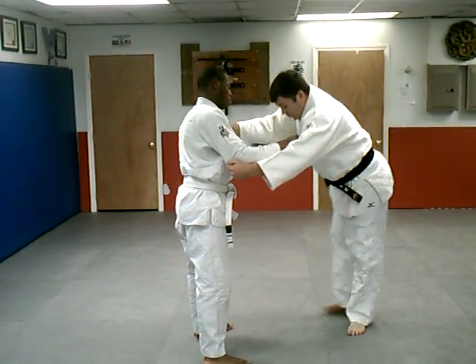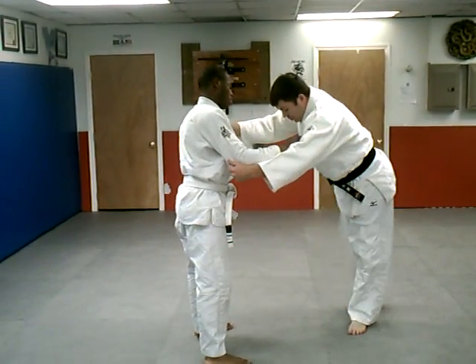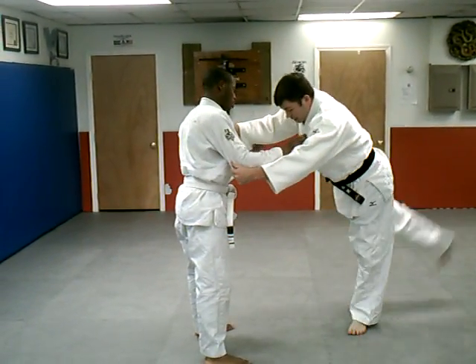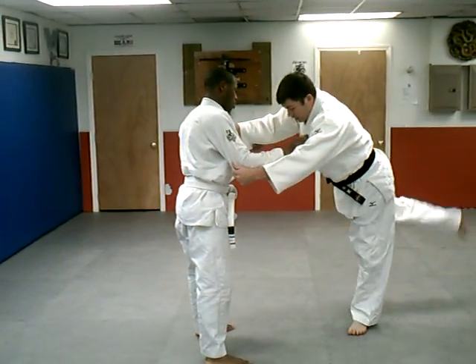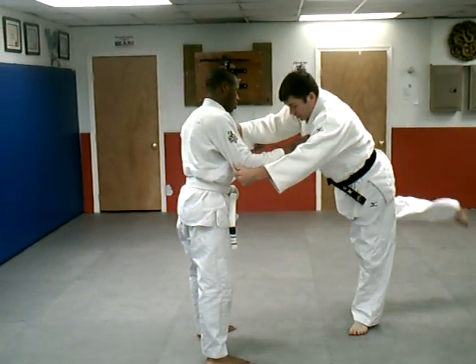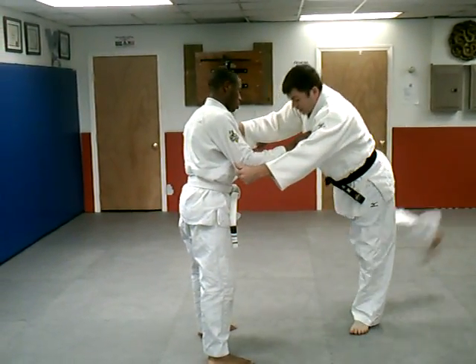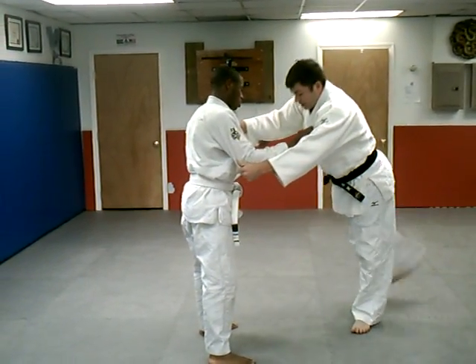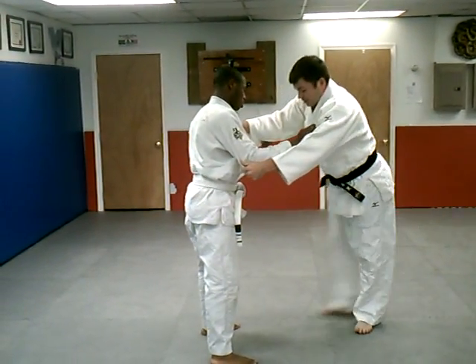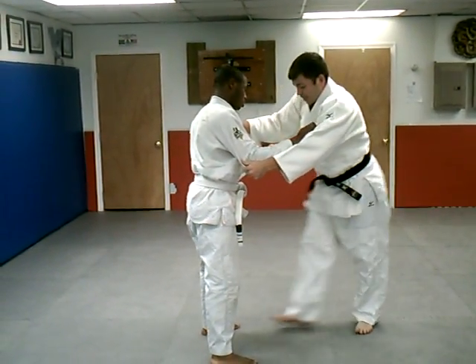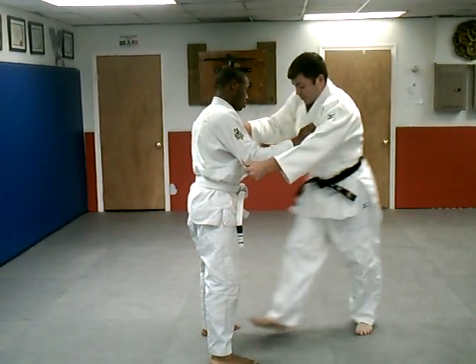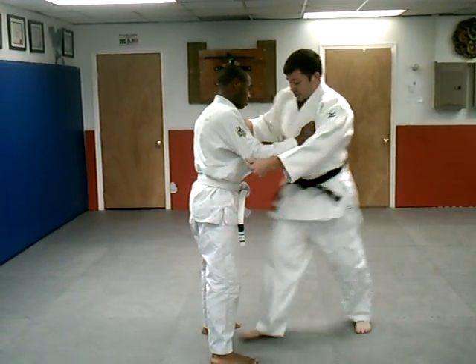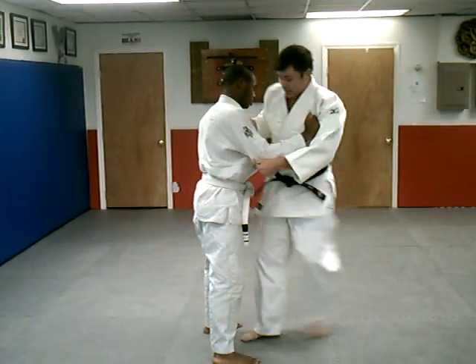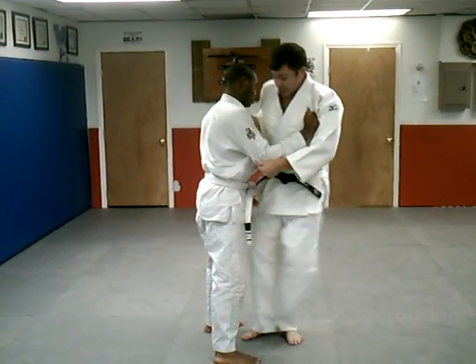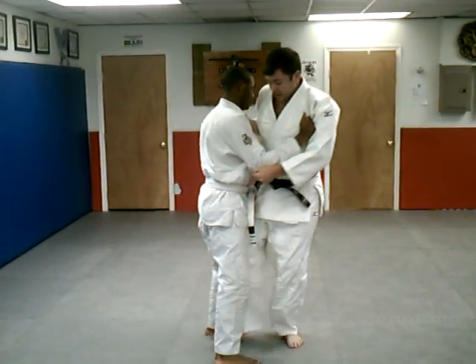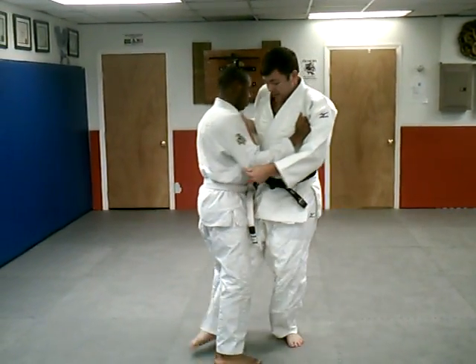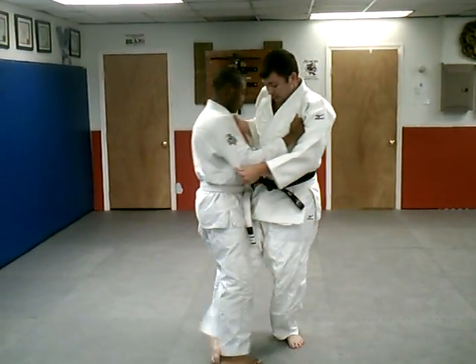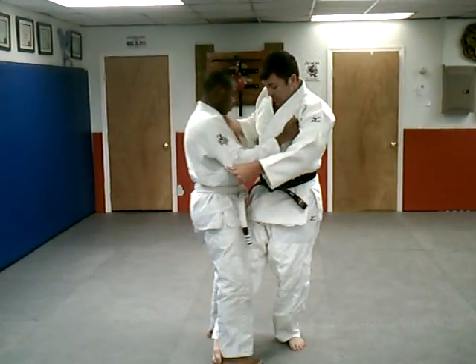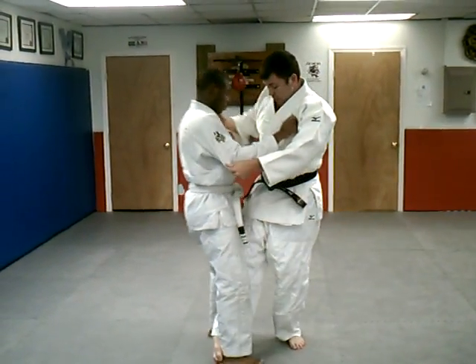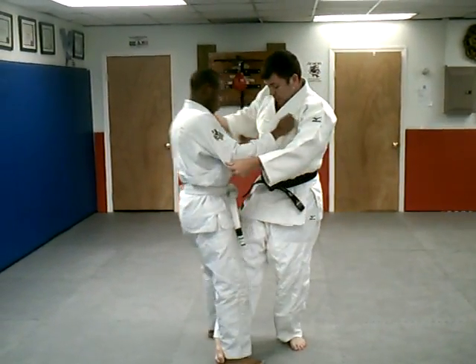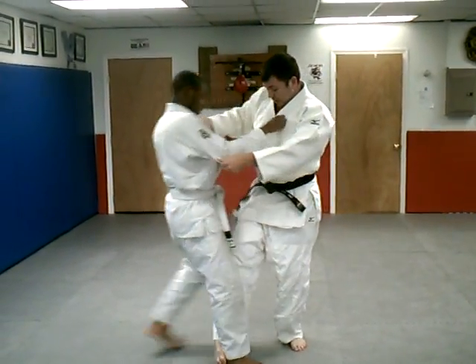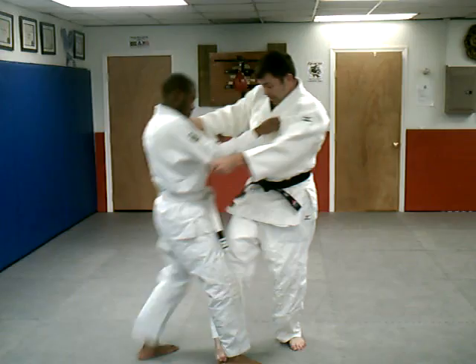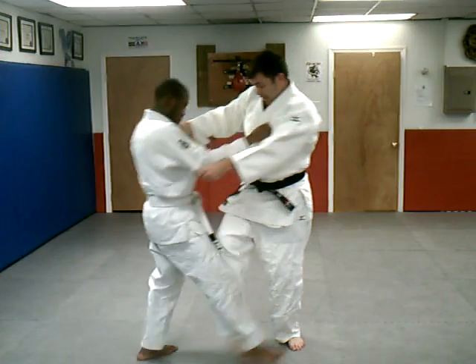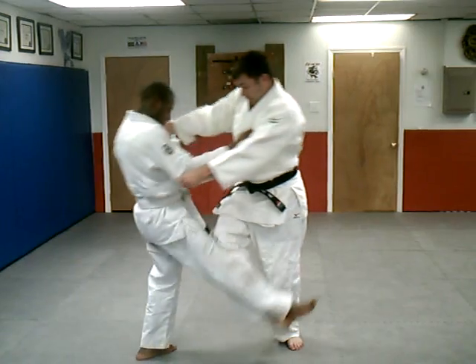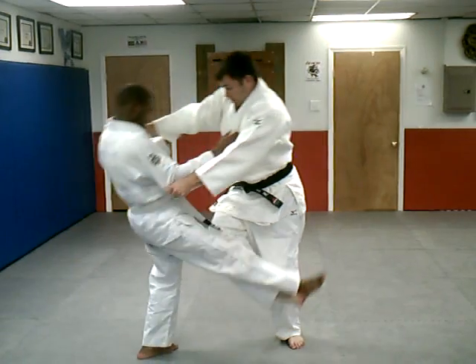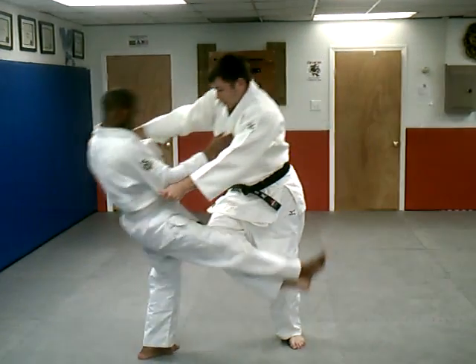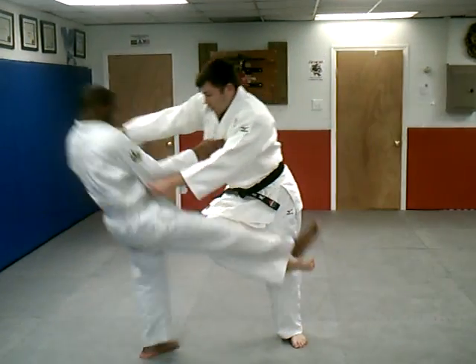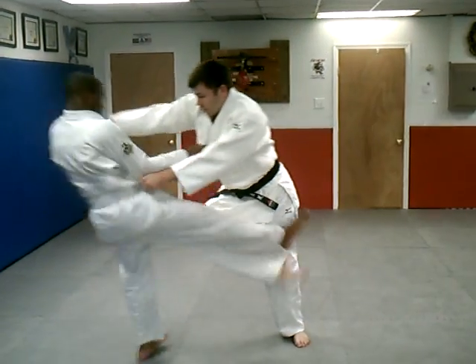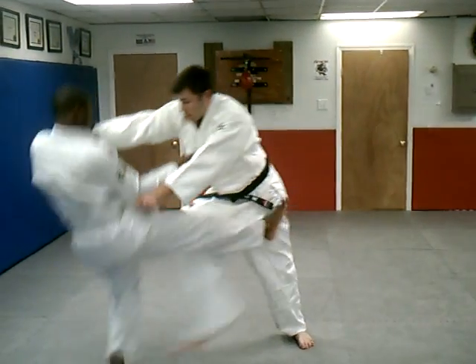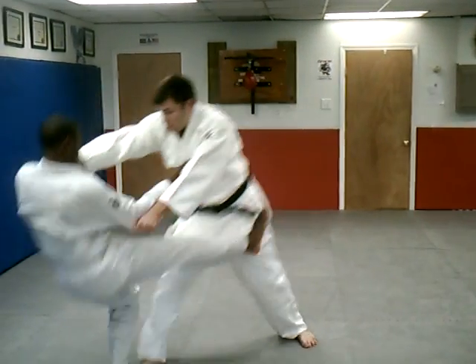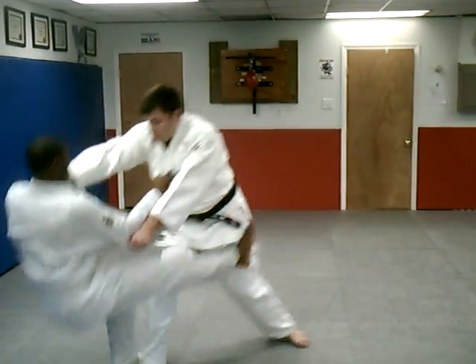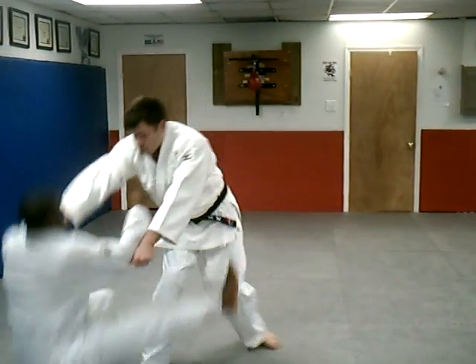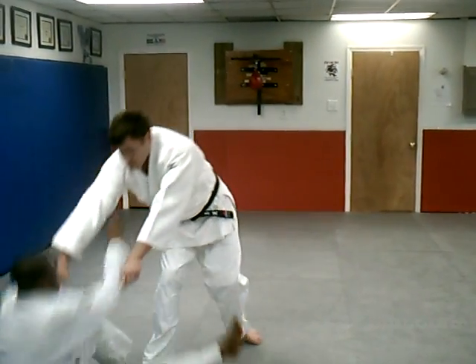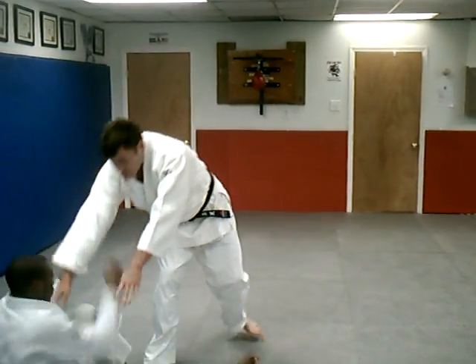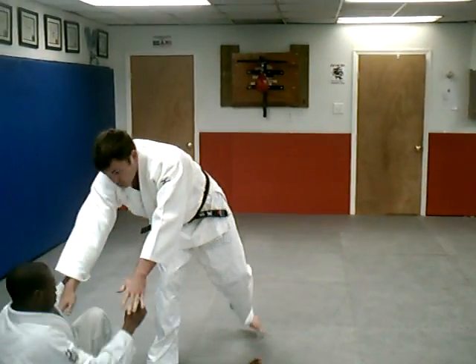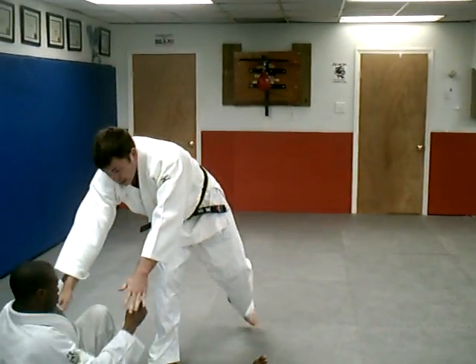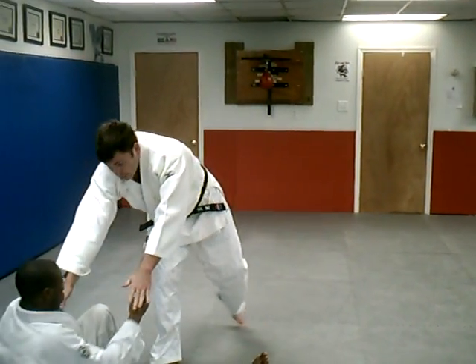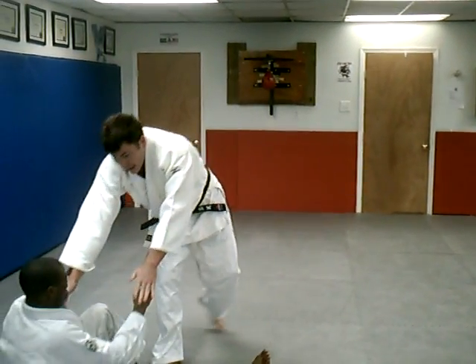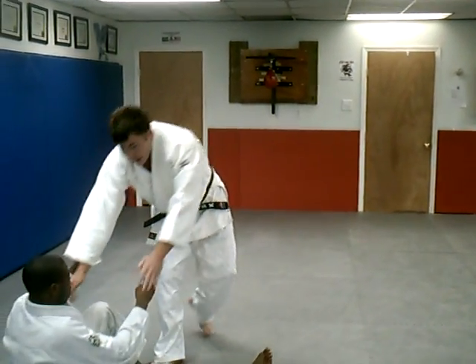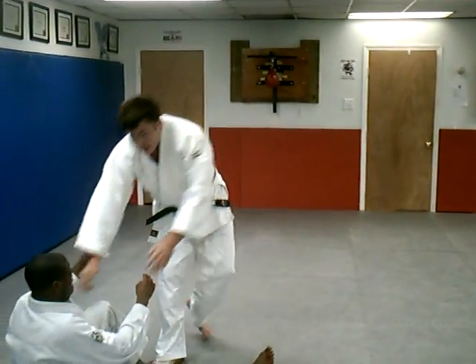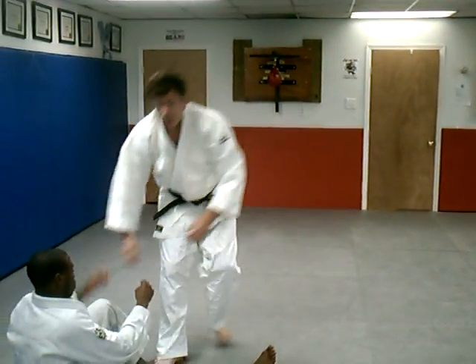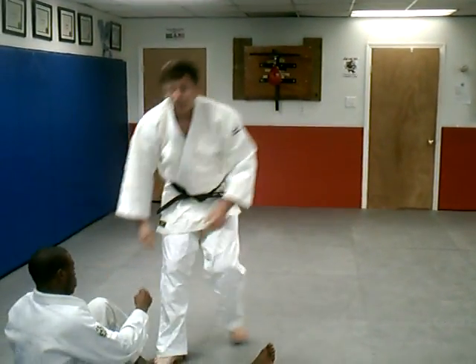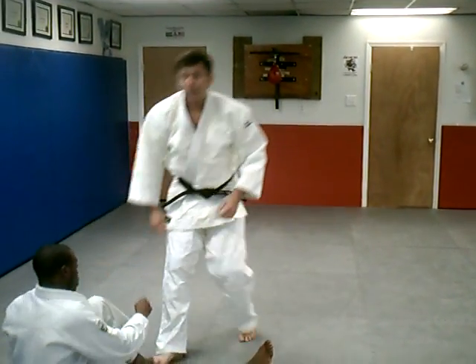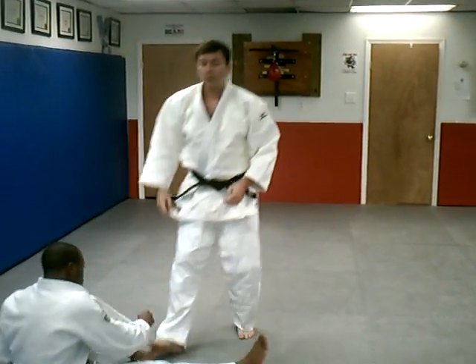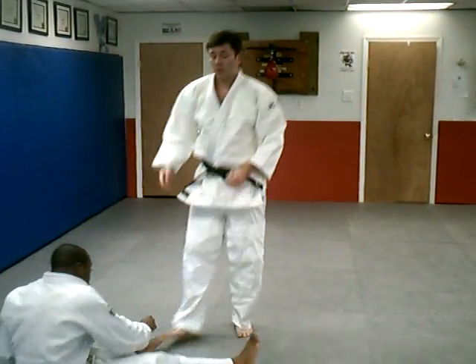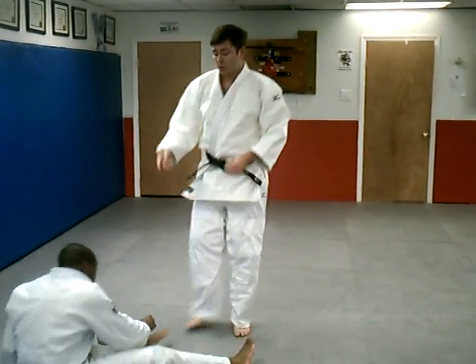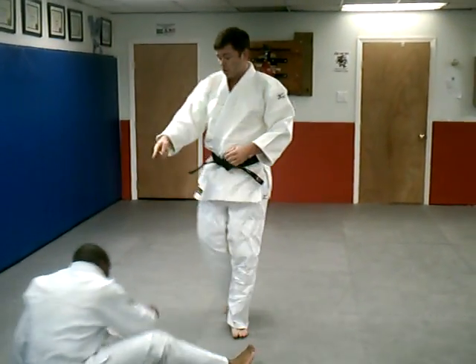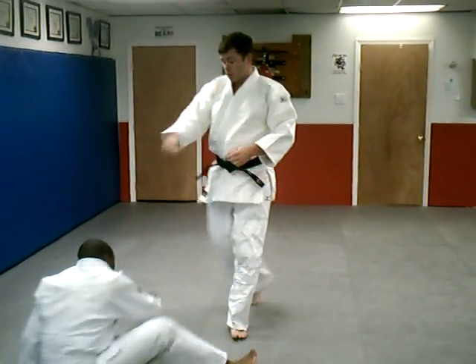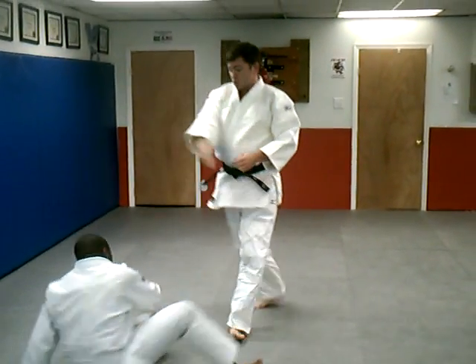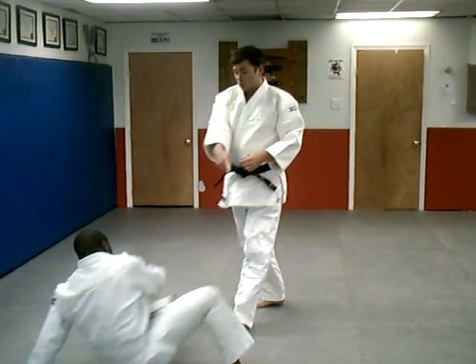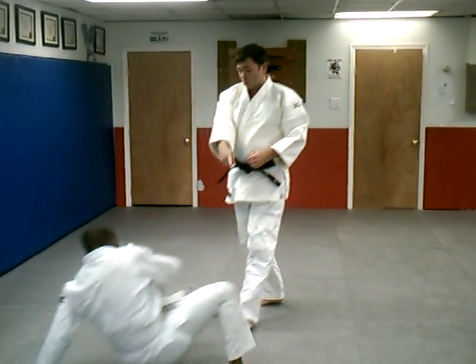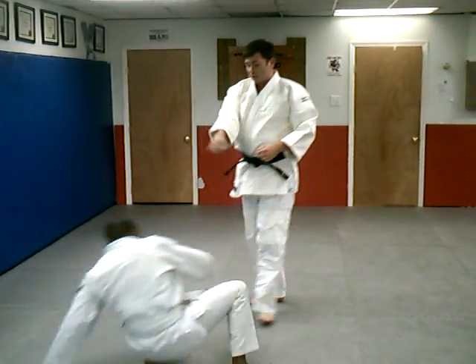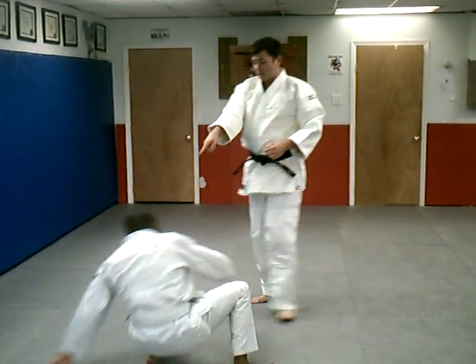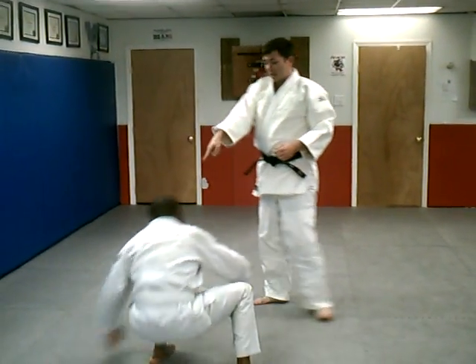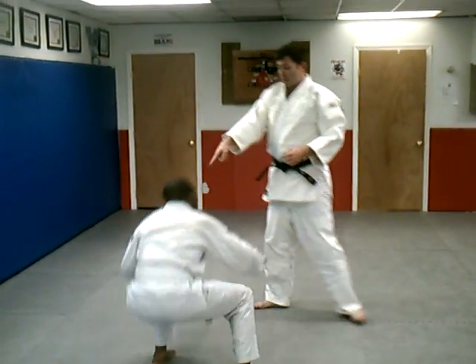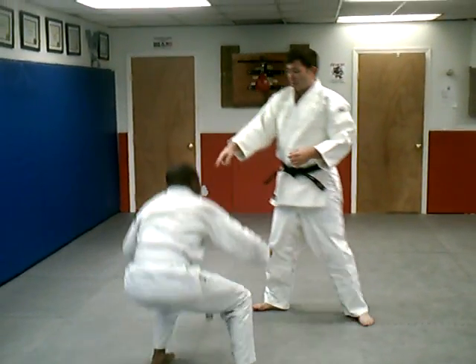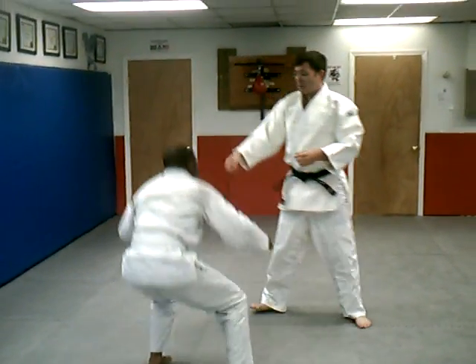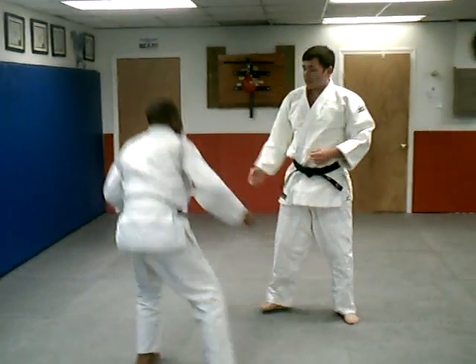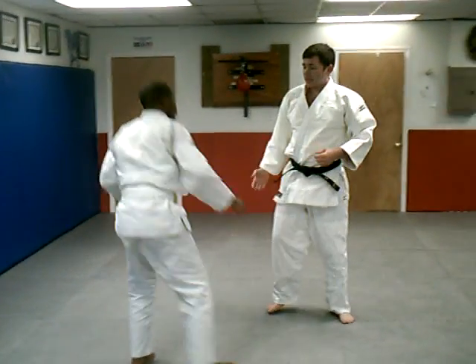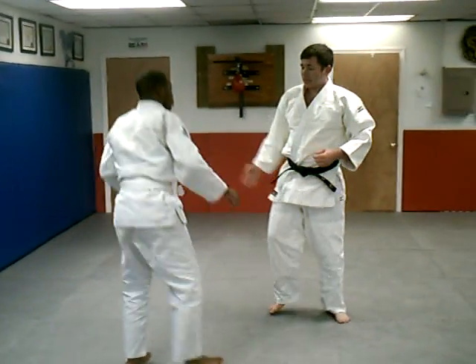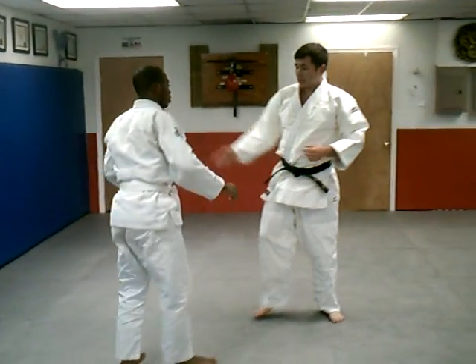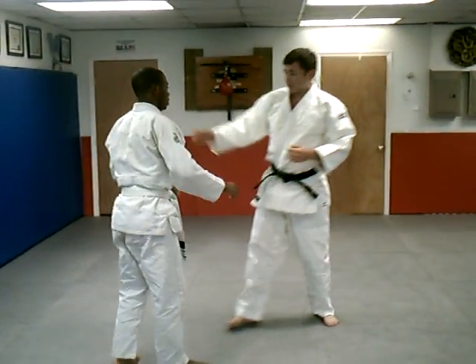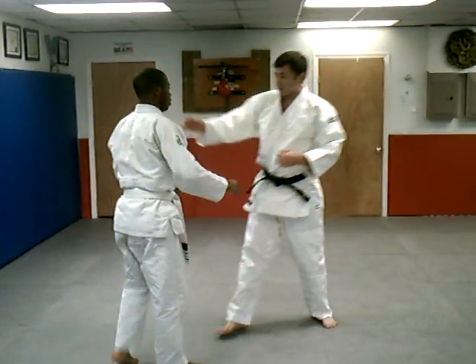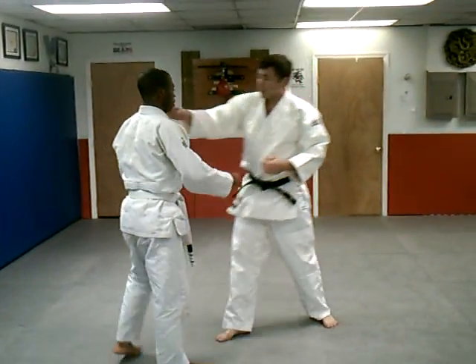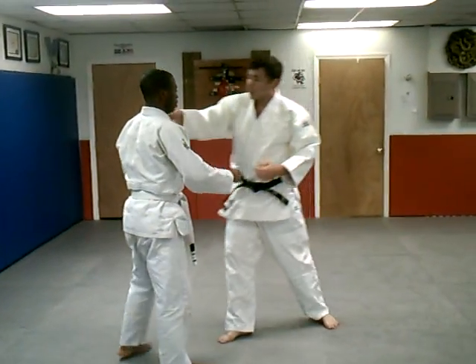Same thing, stepping in. This time I'm going to catch, pushing straight back. So one leg and the other.